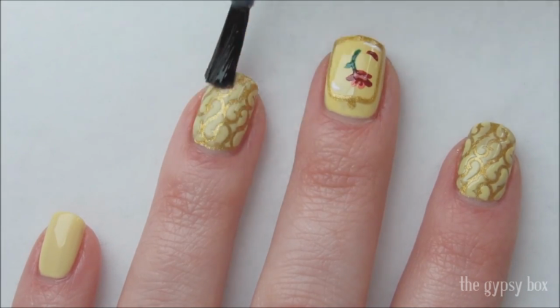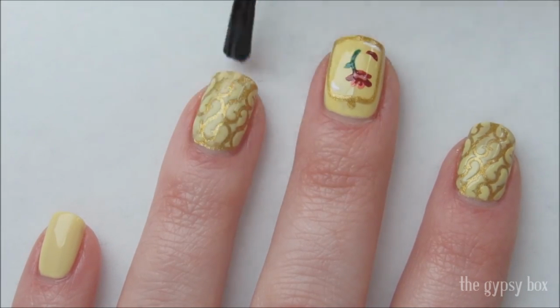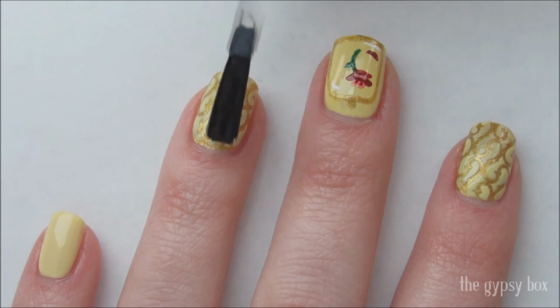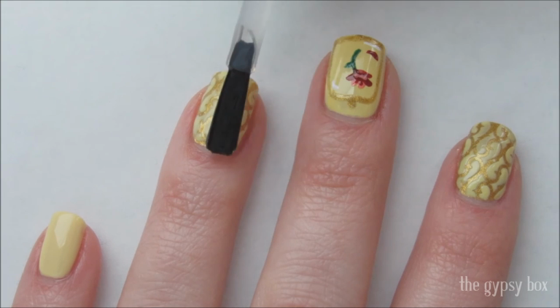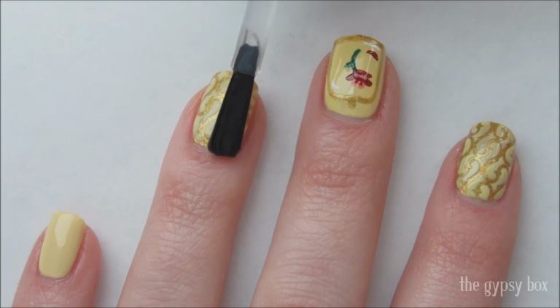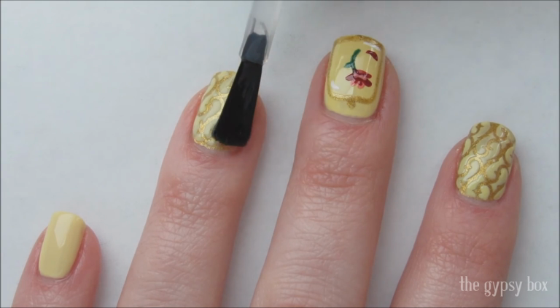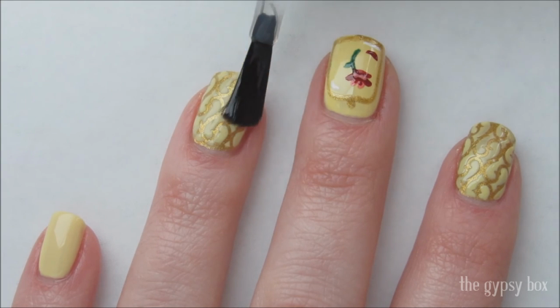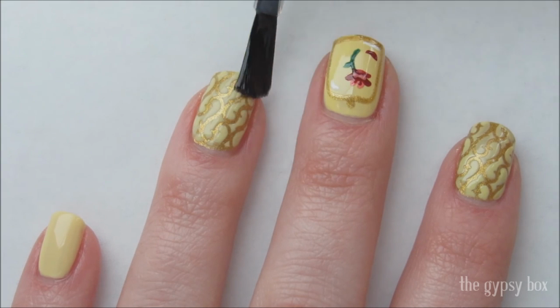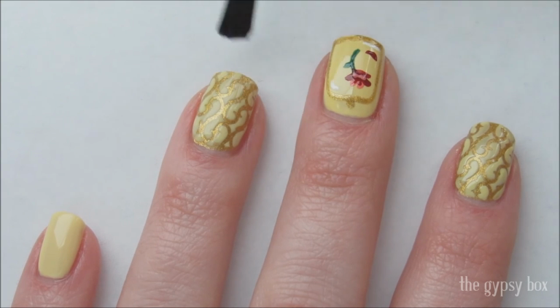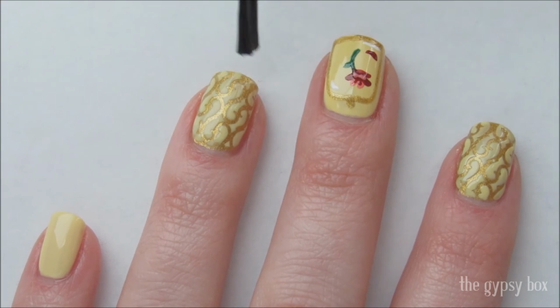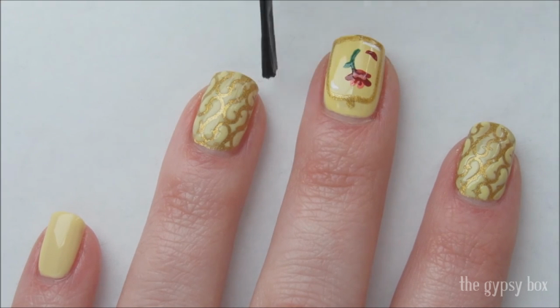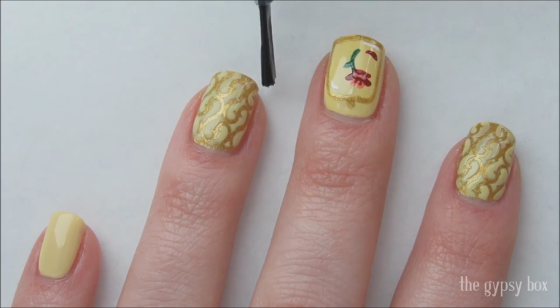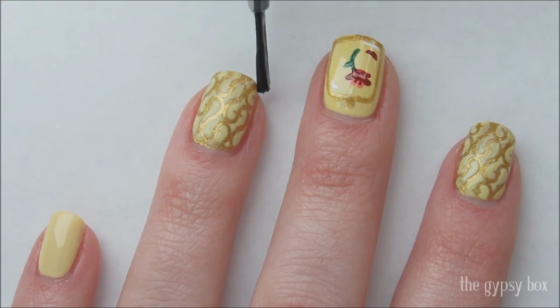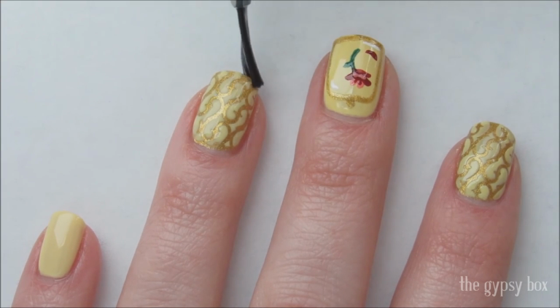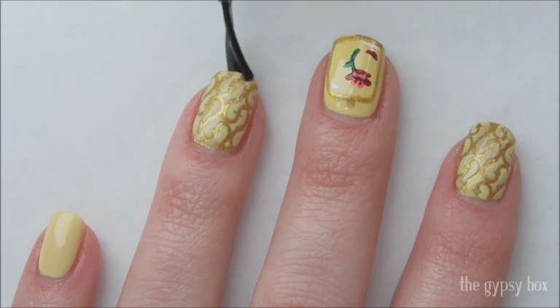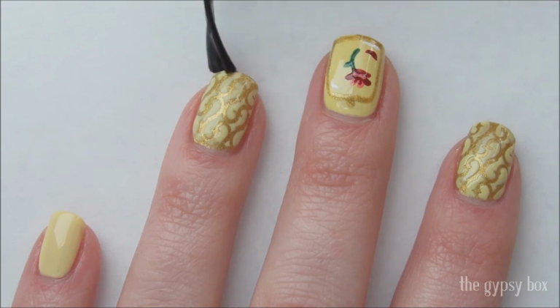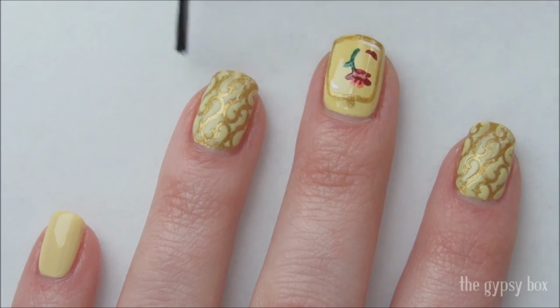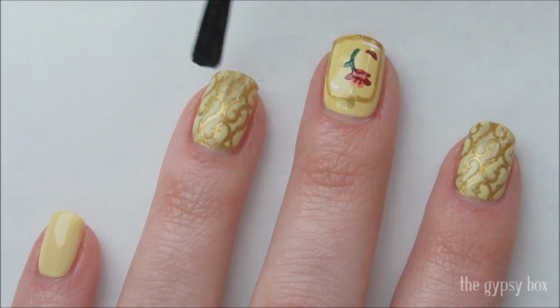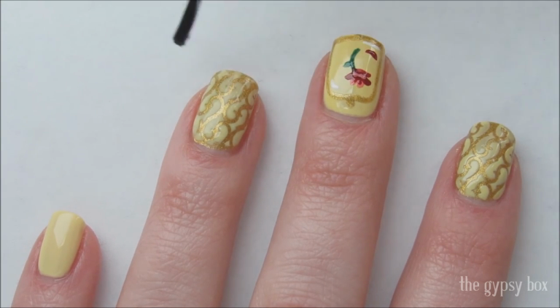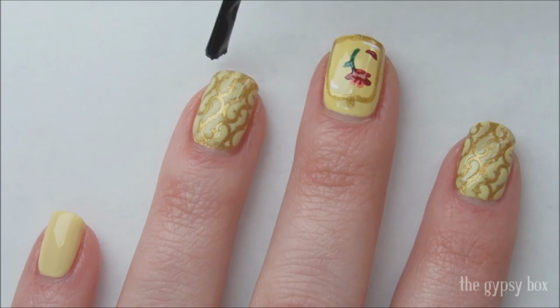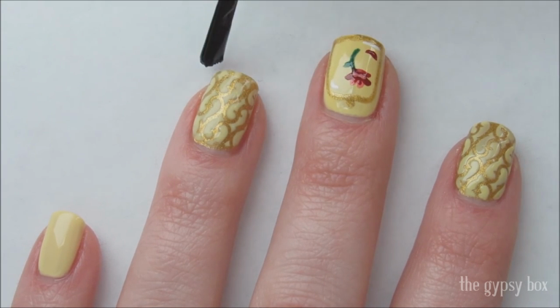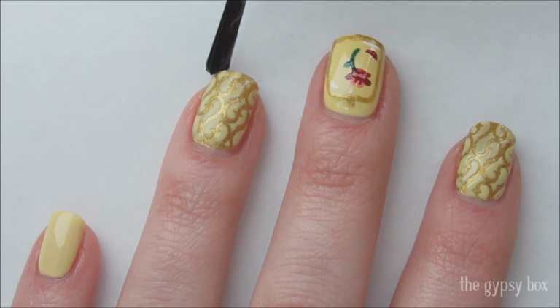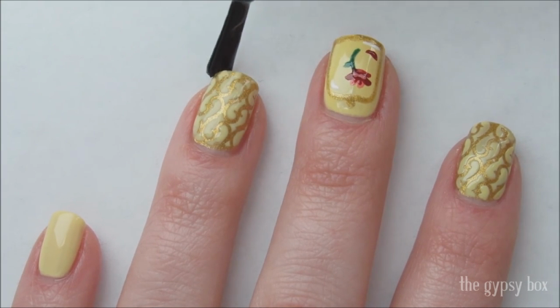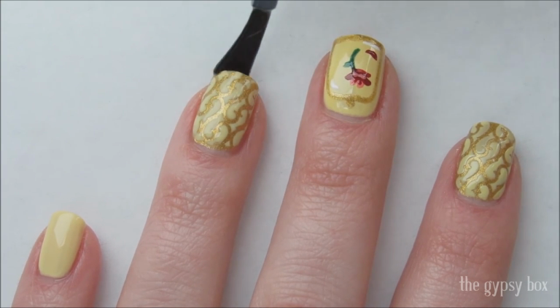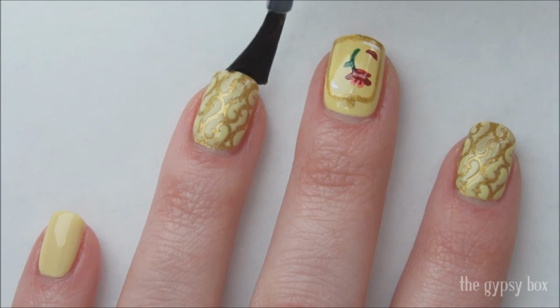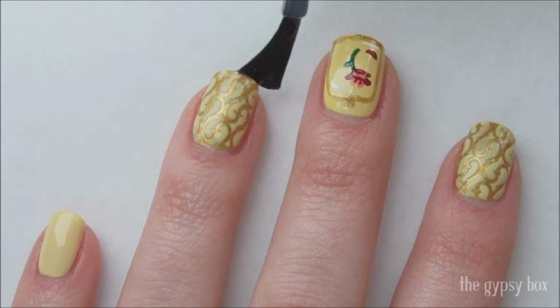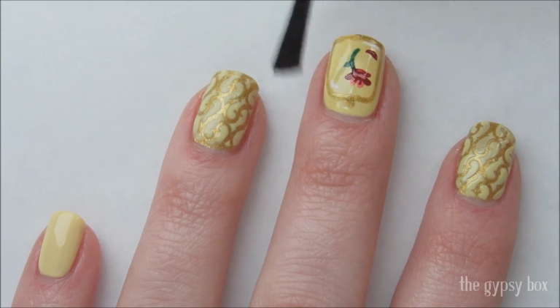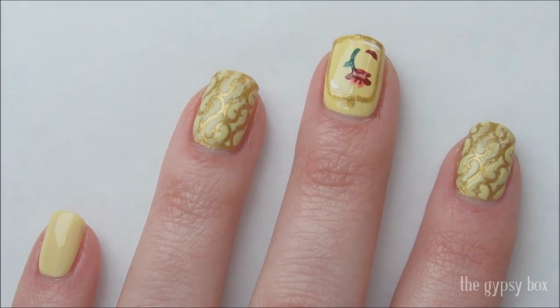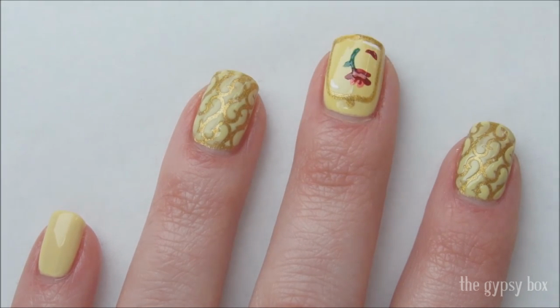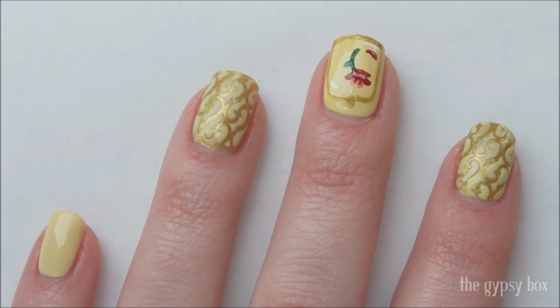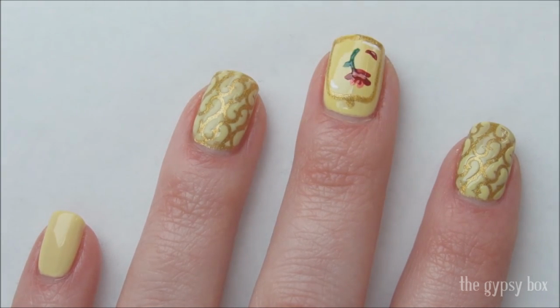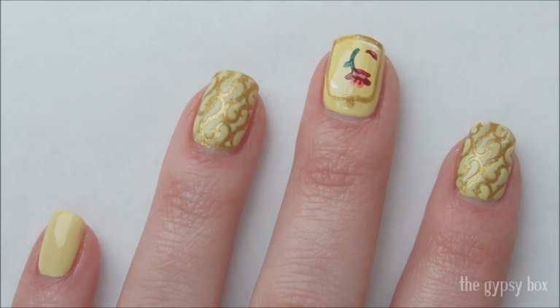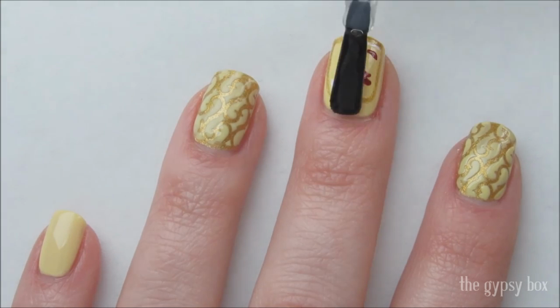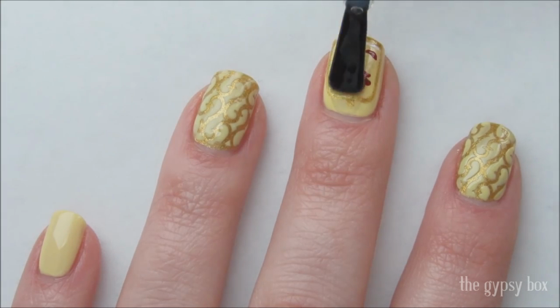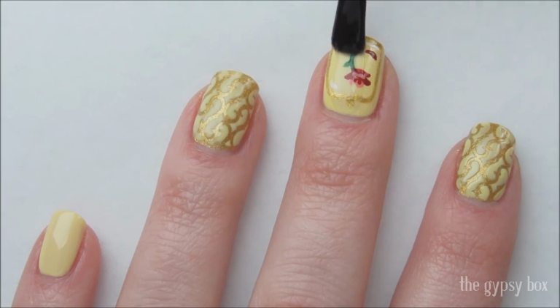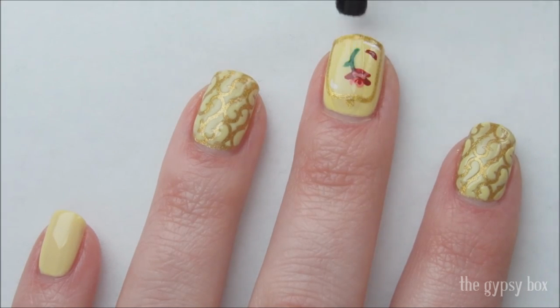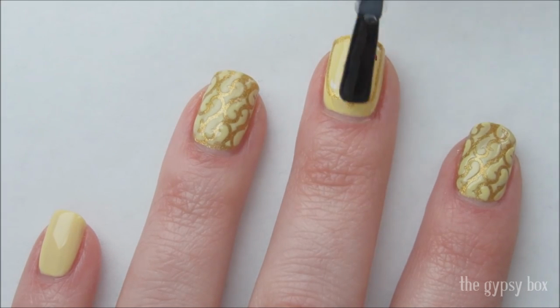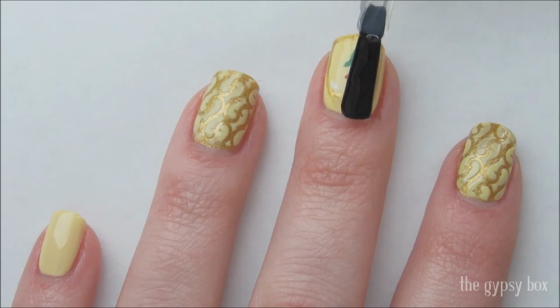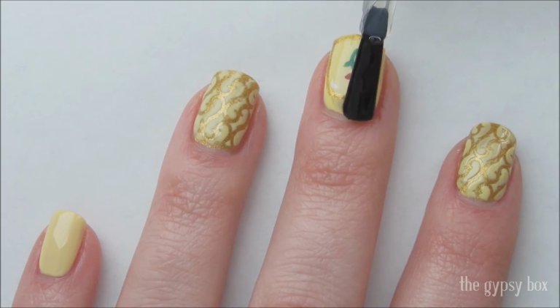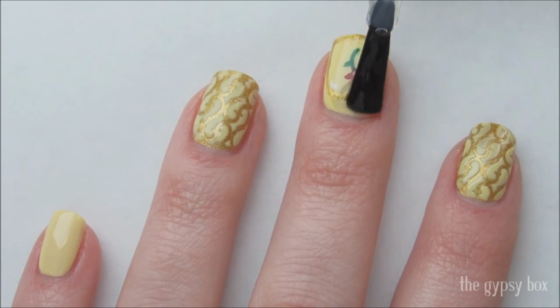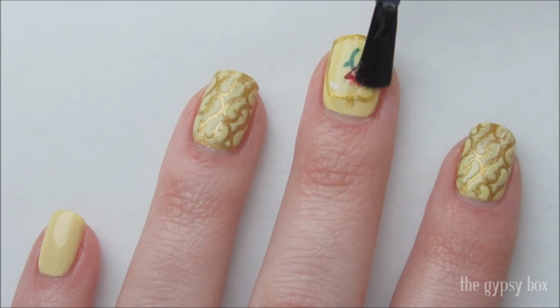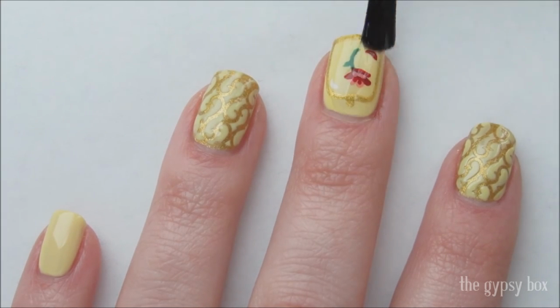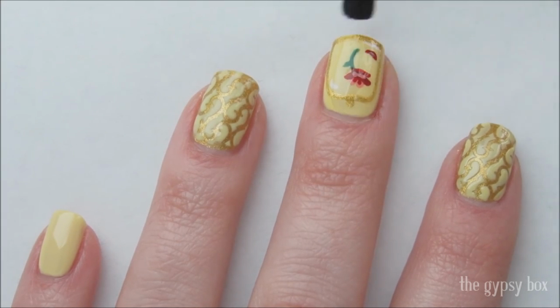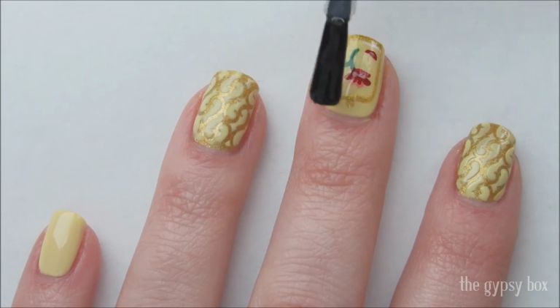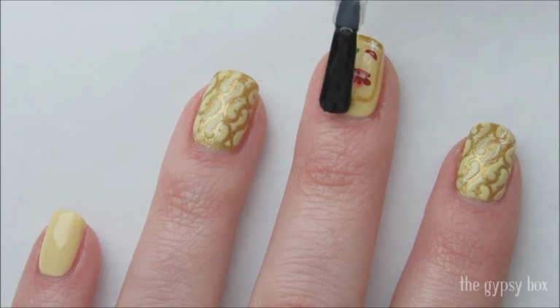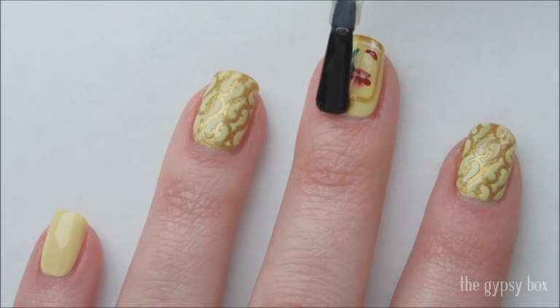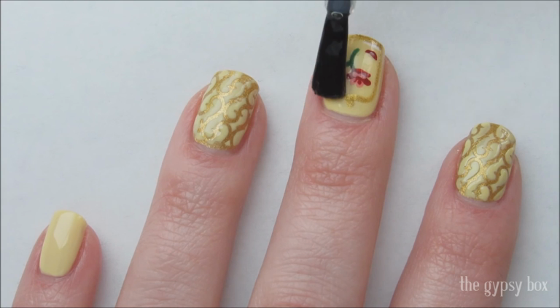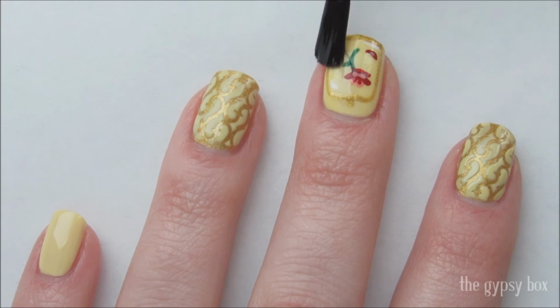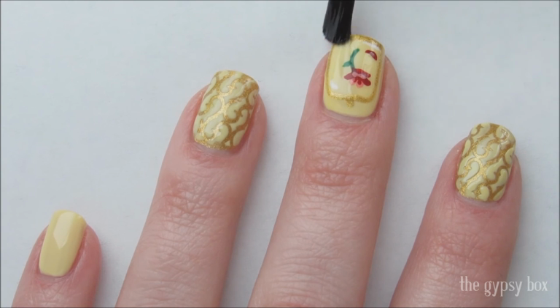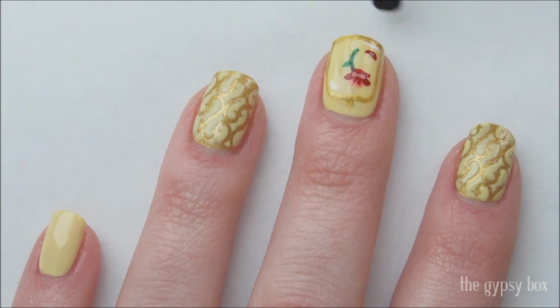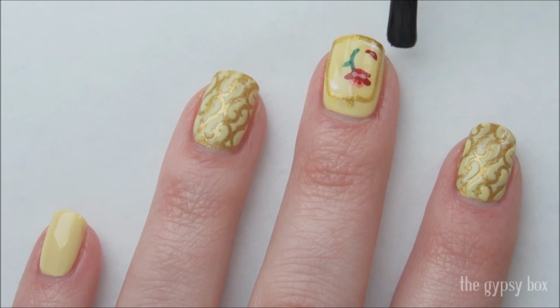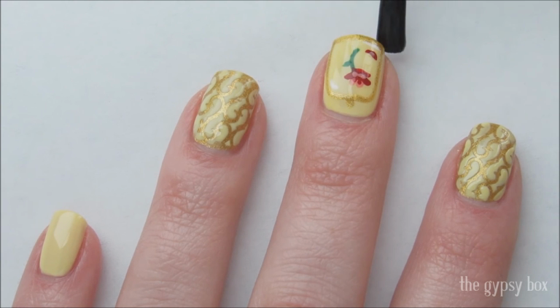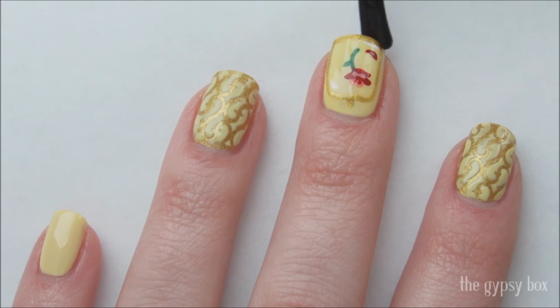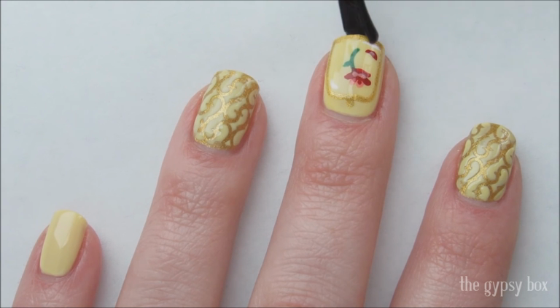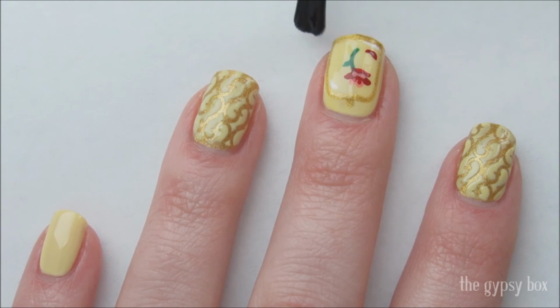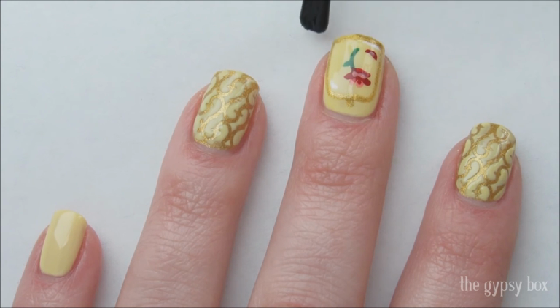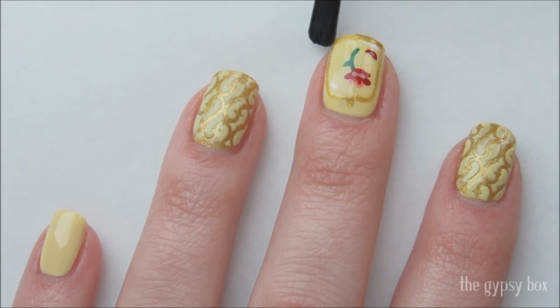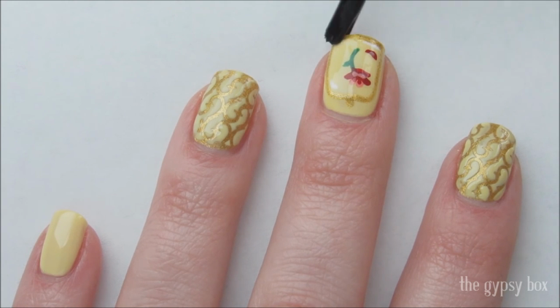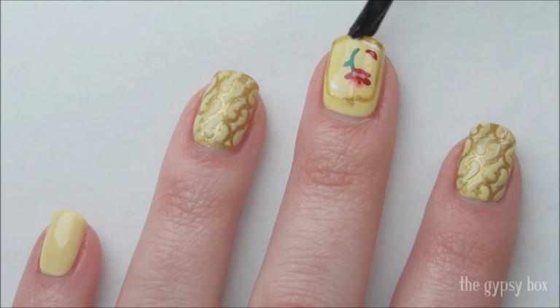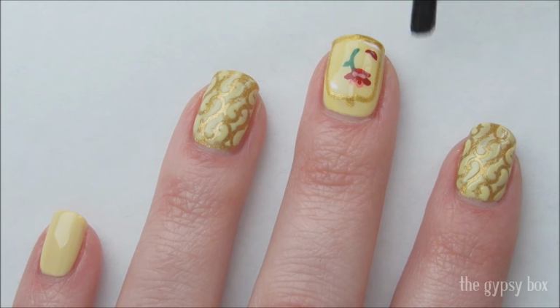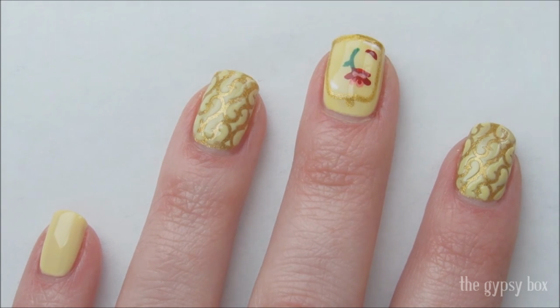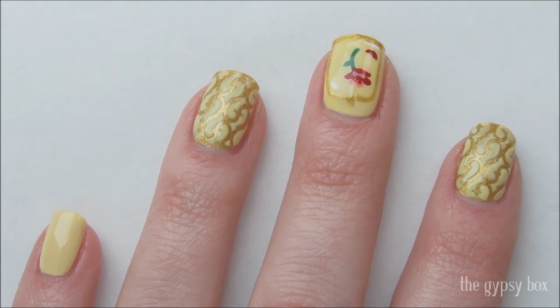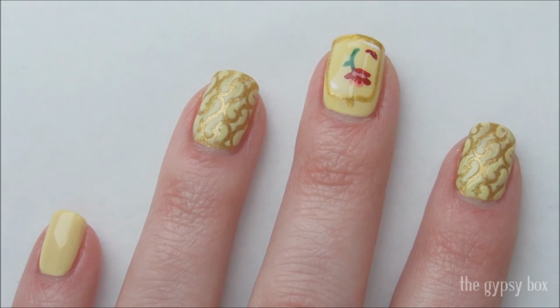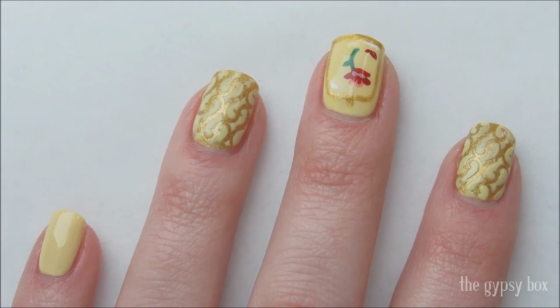You're done! I hope you like this Beauty and the Beast inspired nail design. Don't forget to subscribe to my channel and thanks for watching!